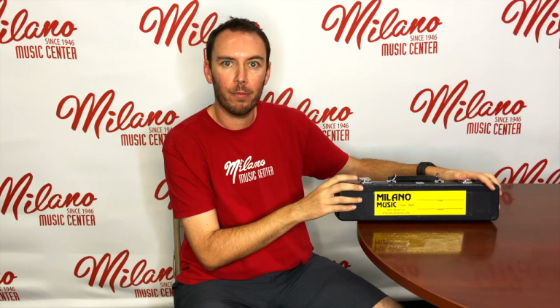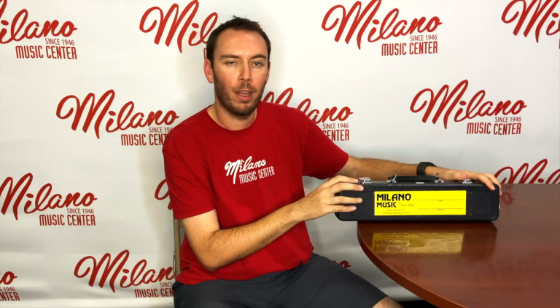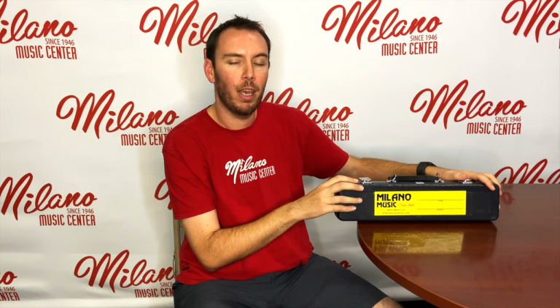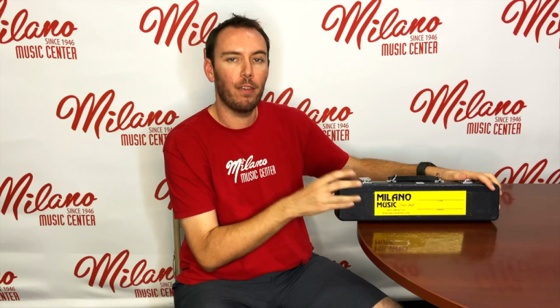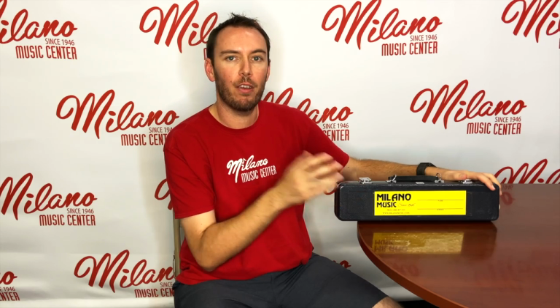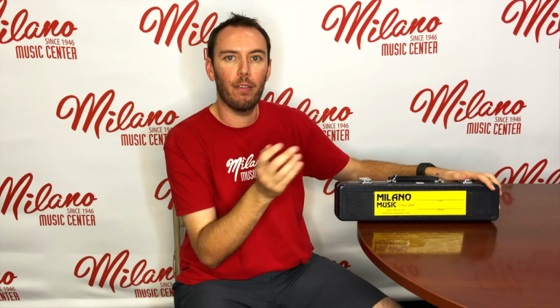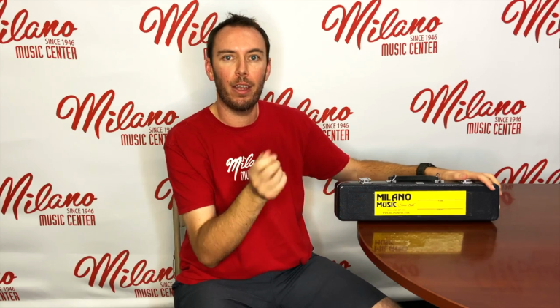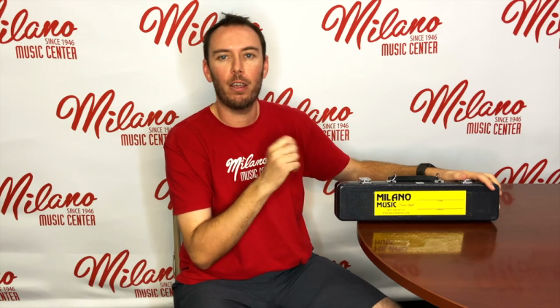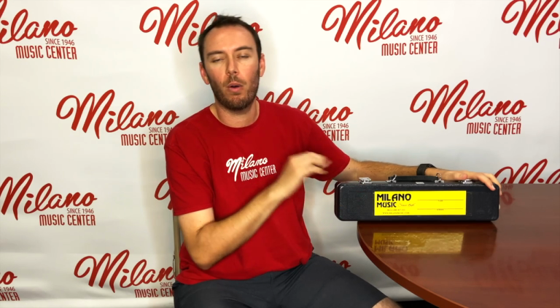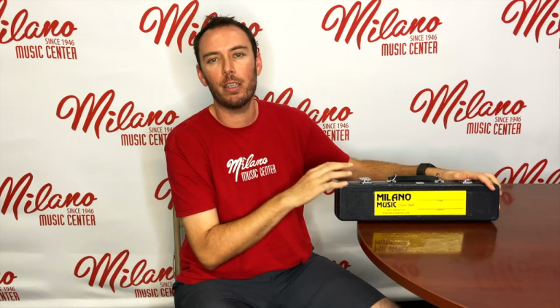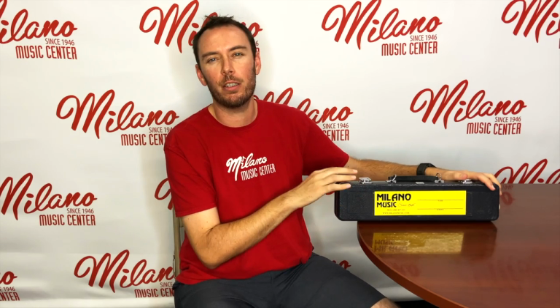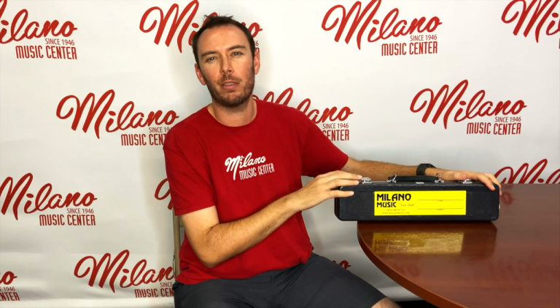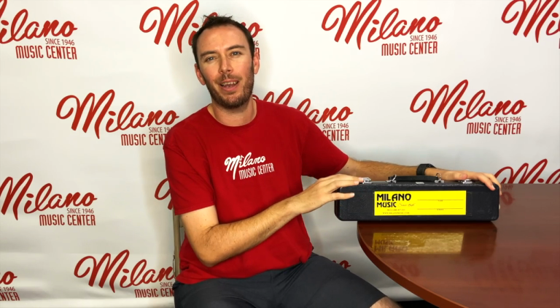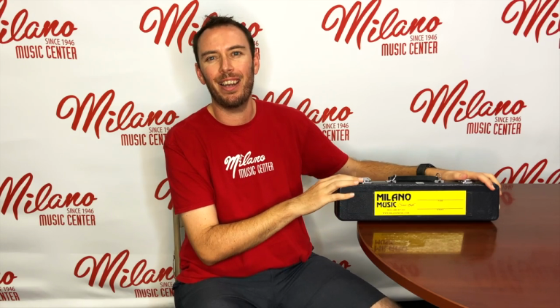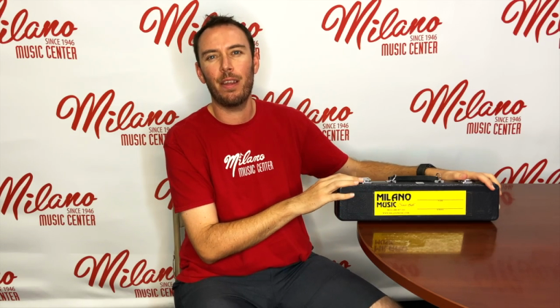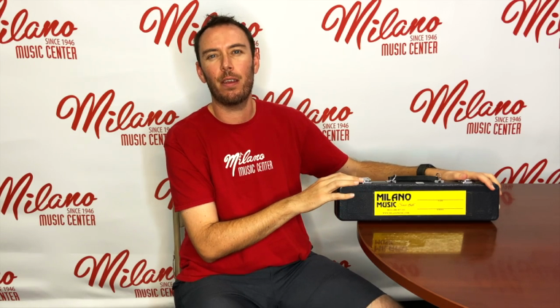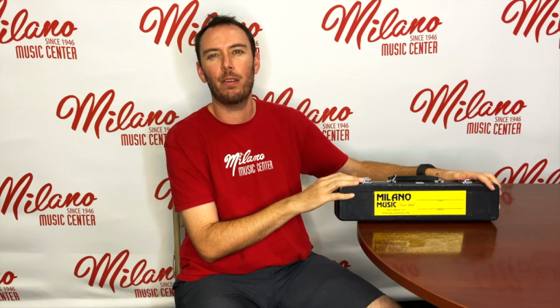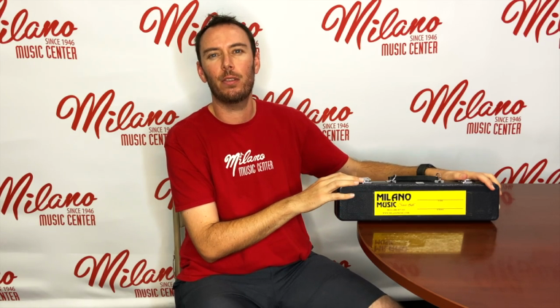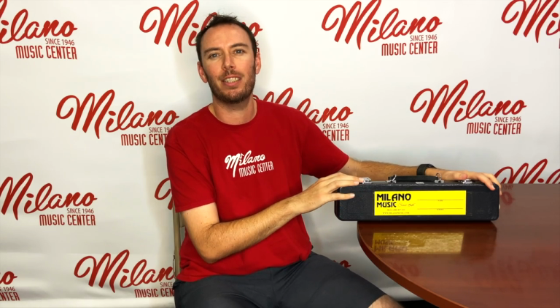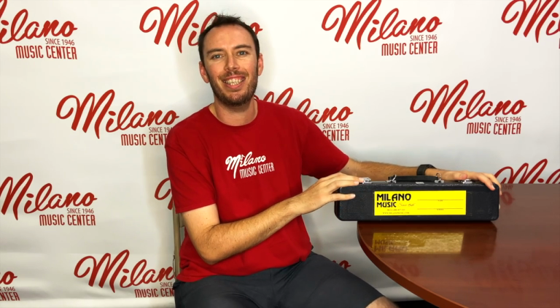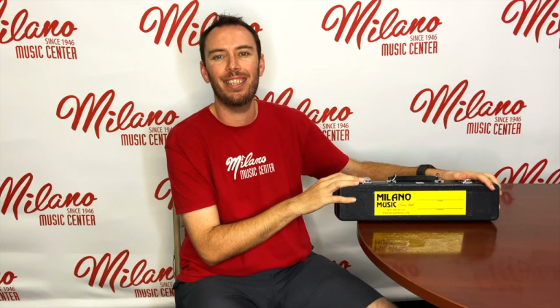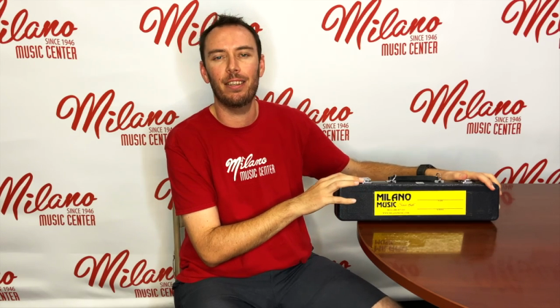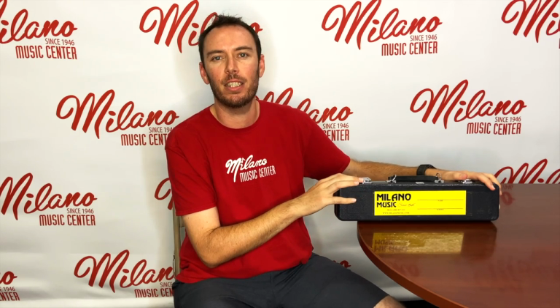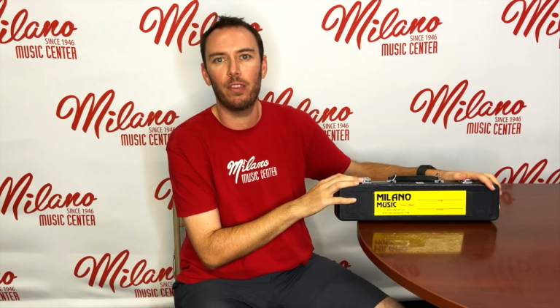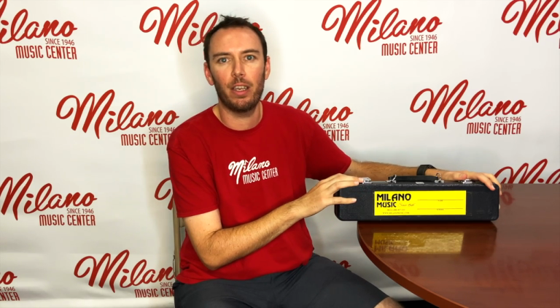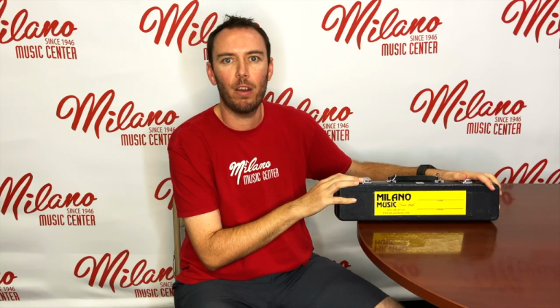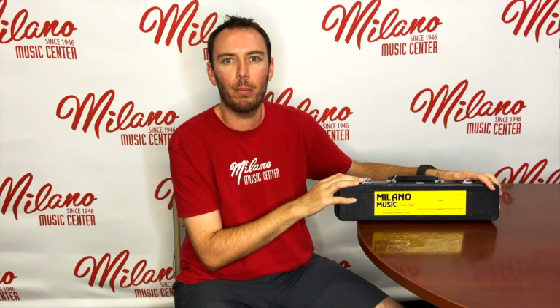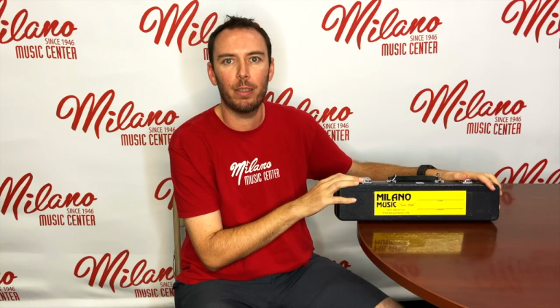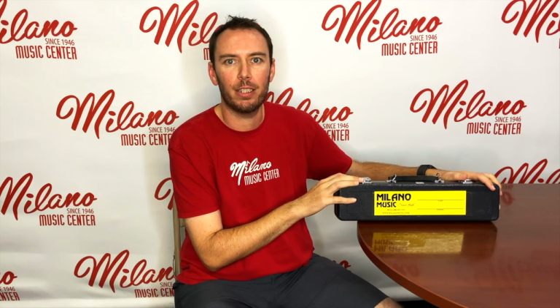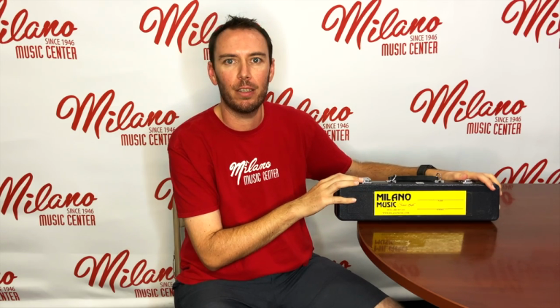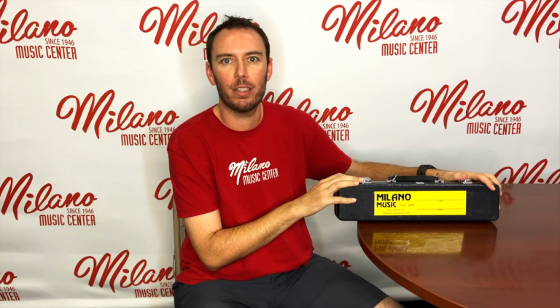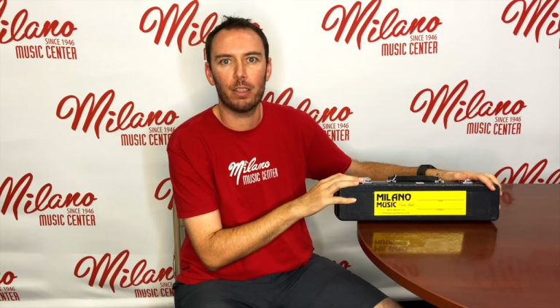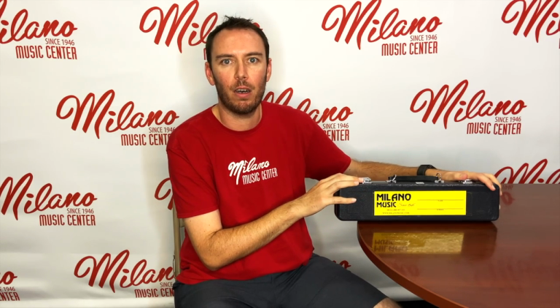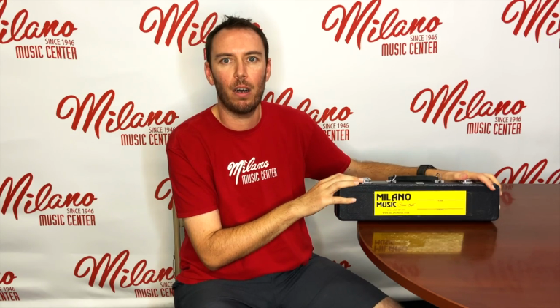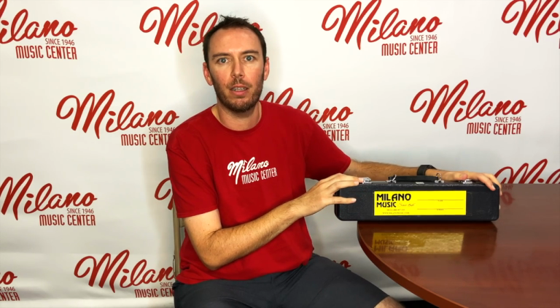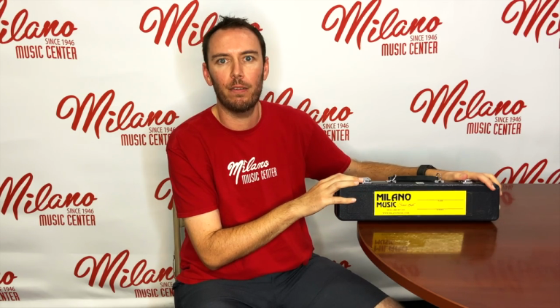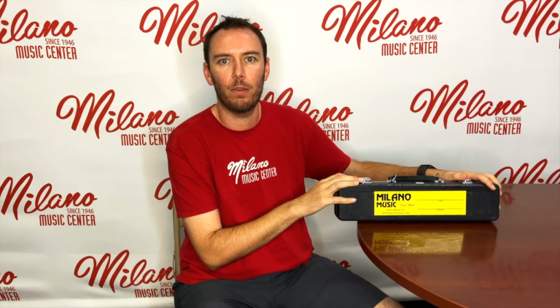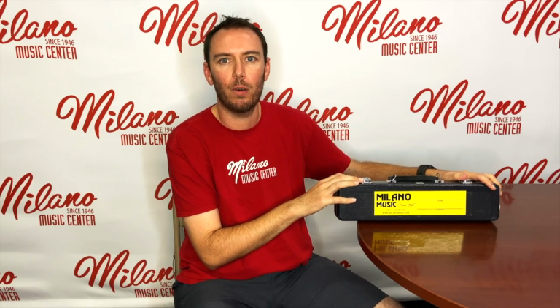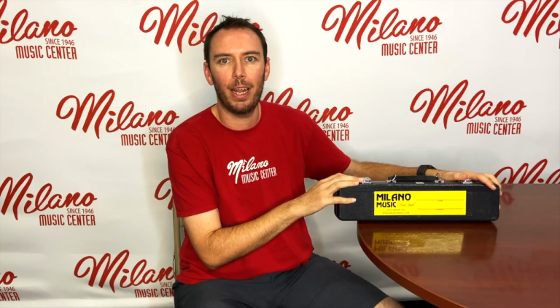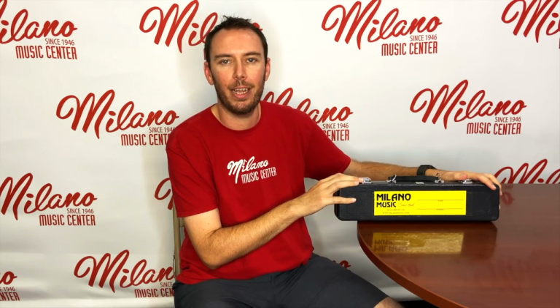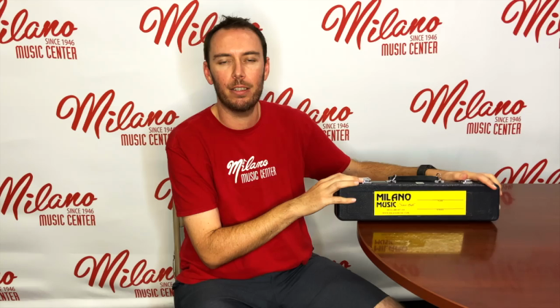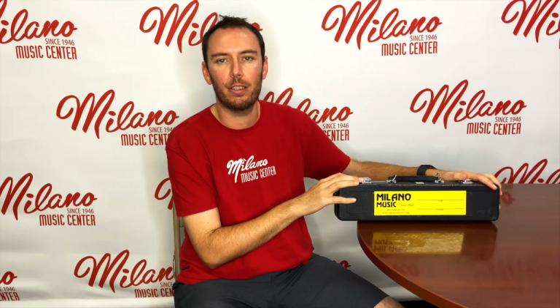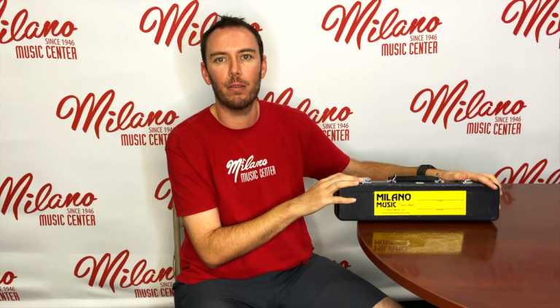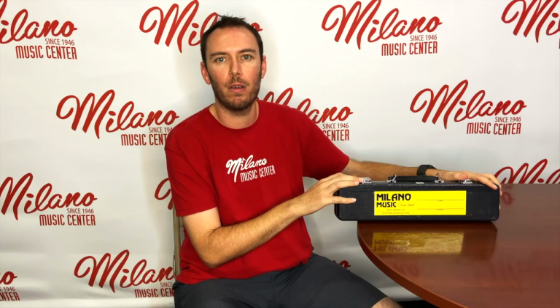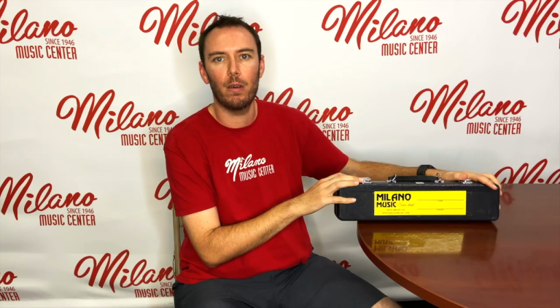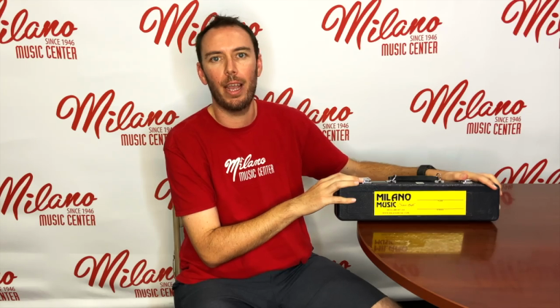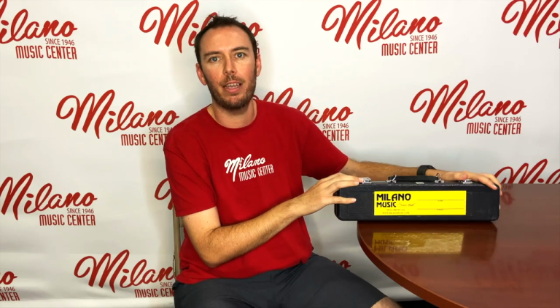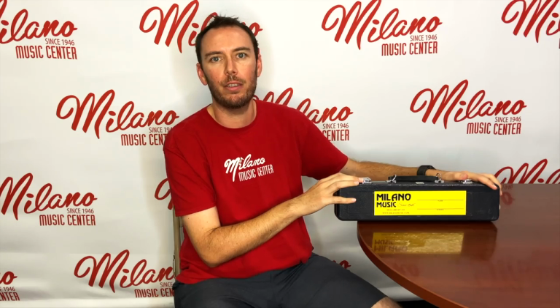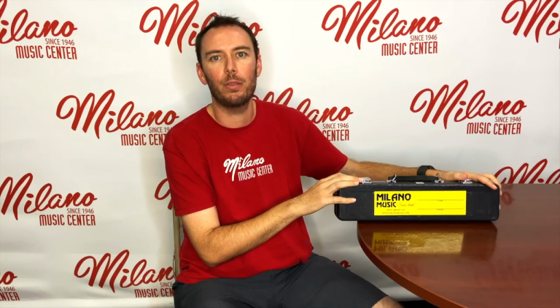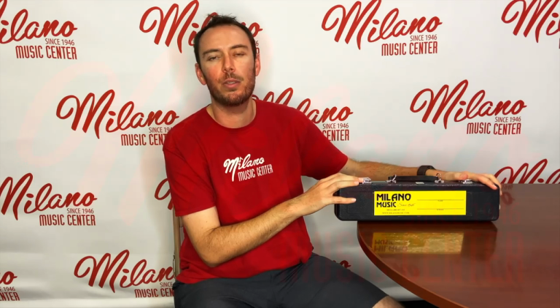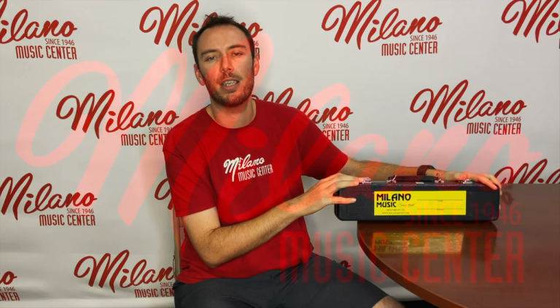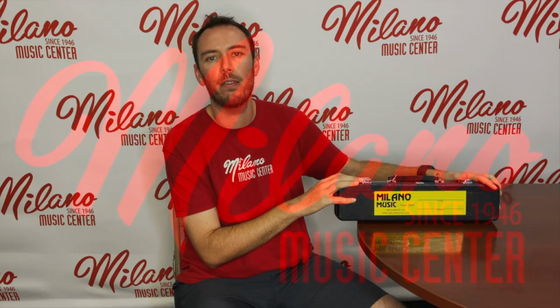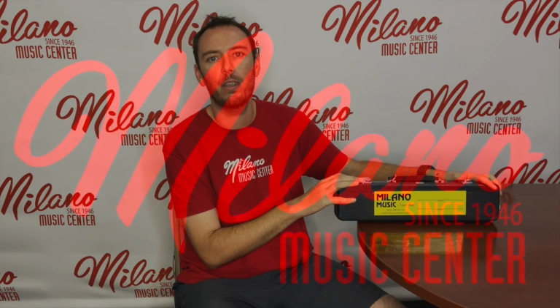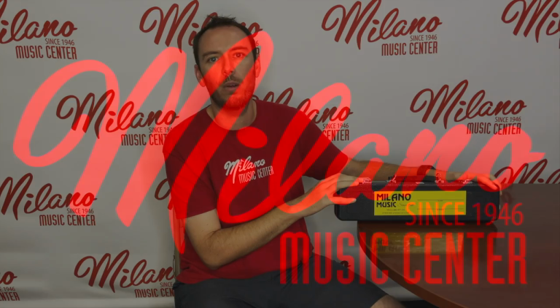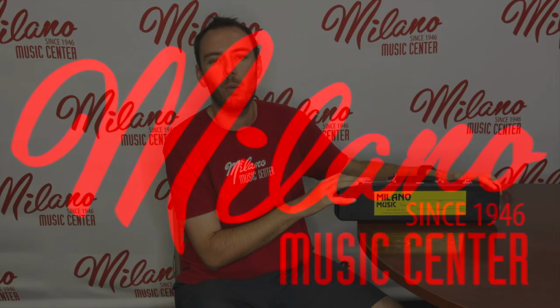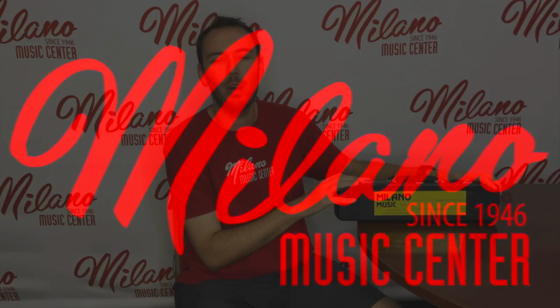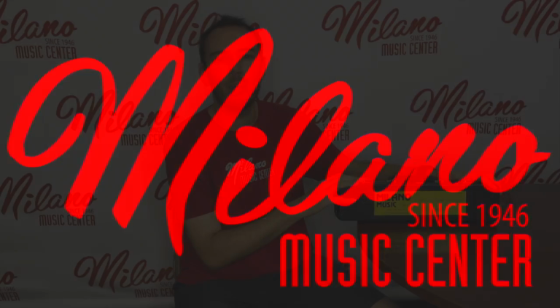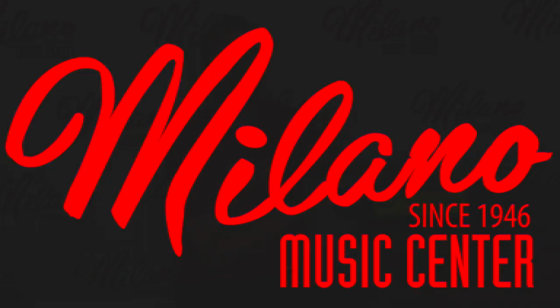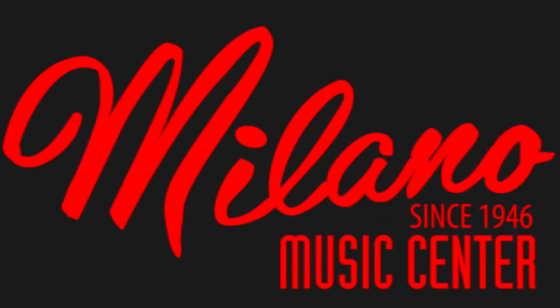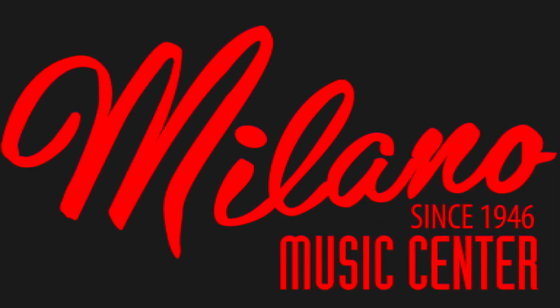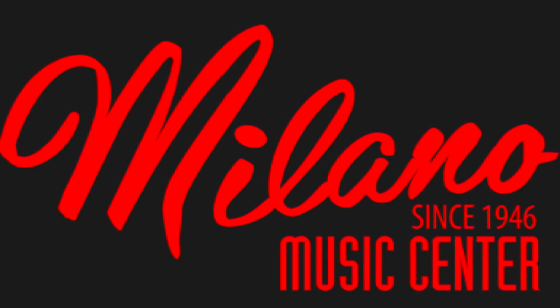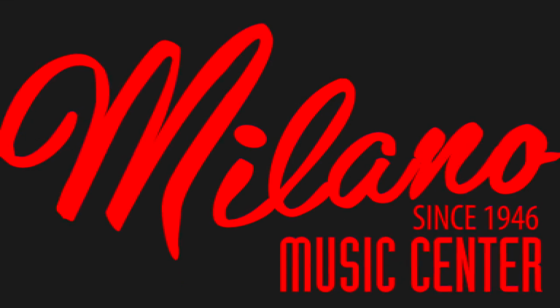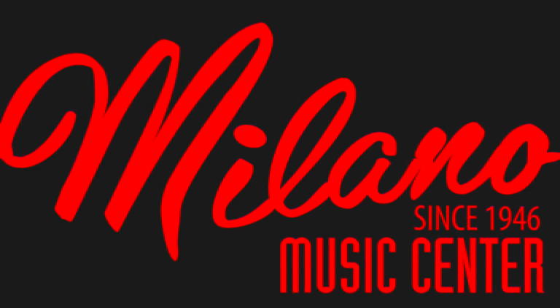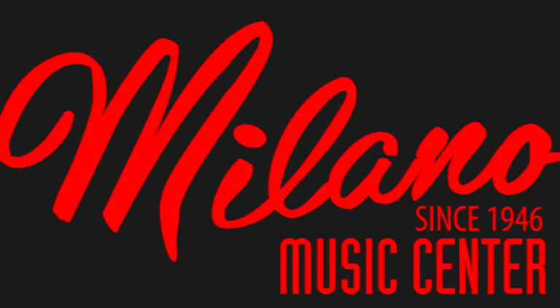If you have any questions about anything you've seen in this video, please give us a call at 480-827-1111.